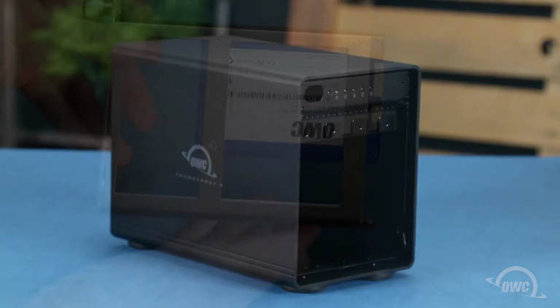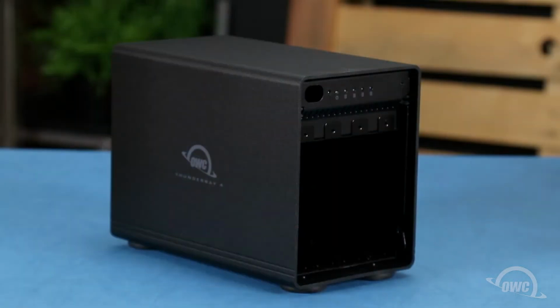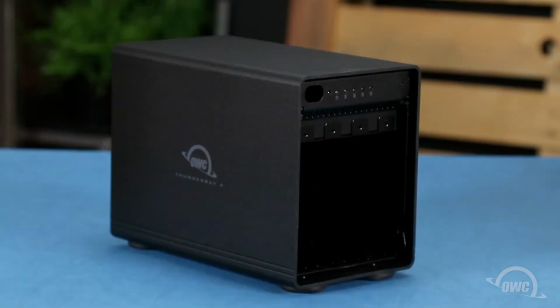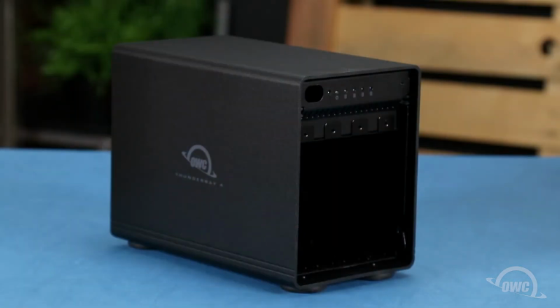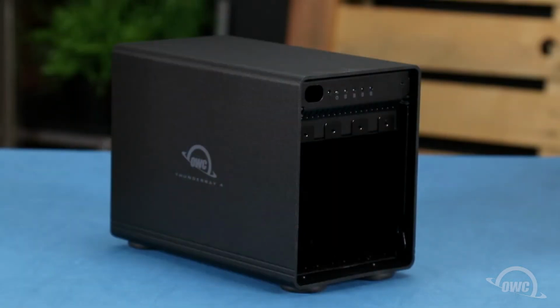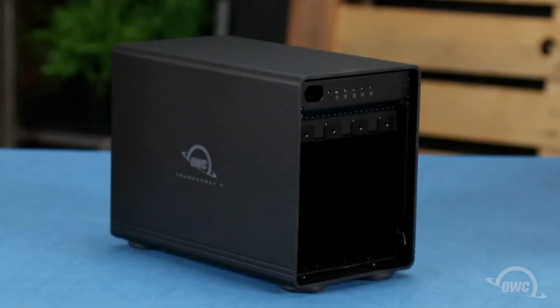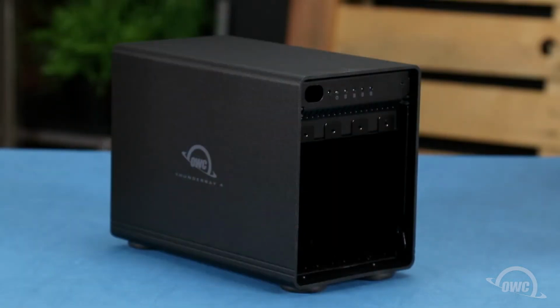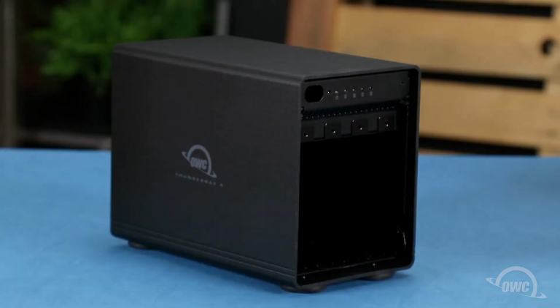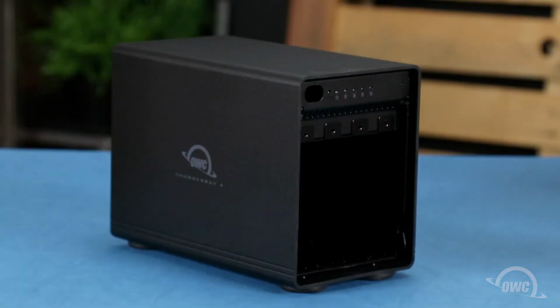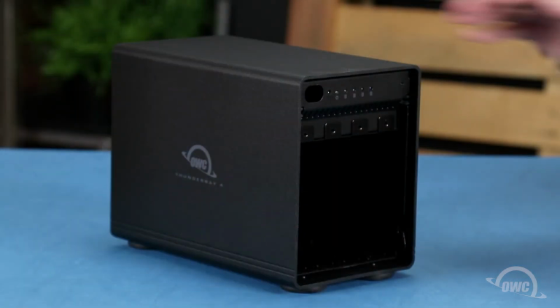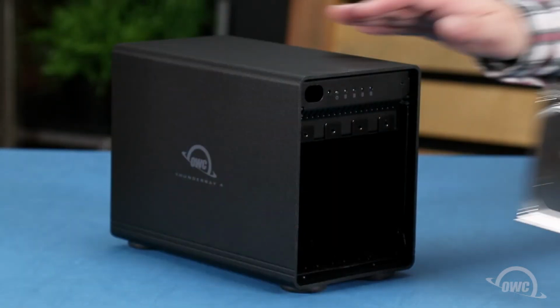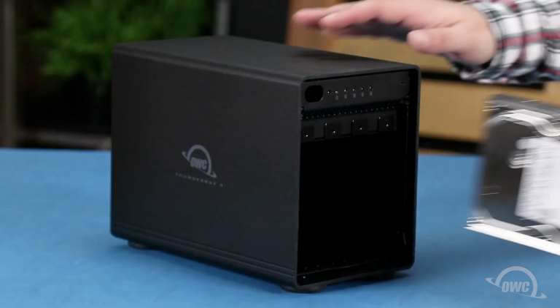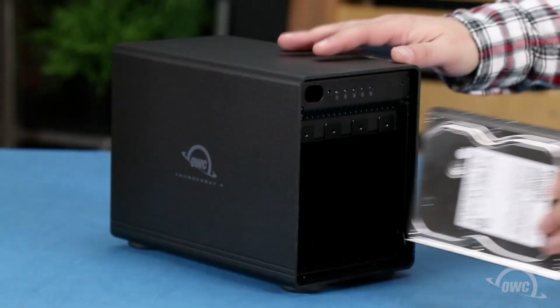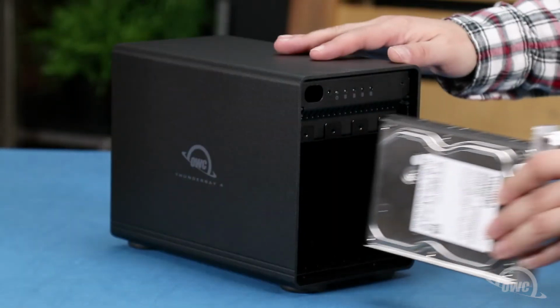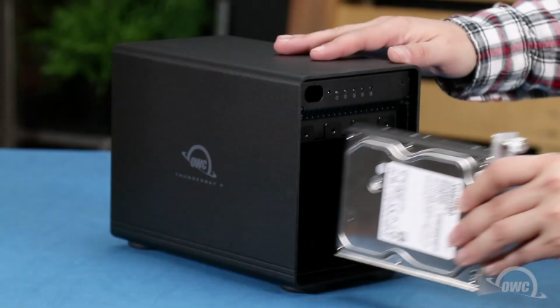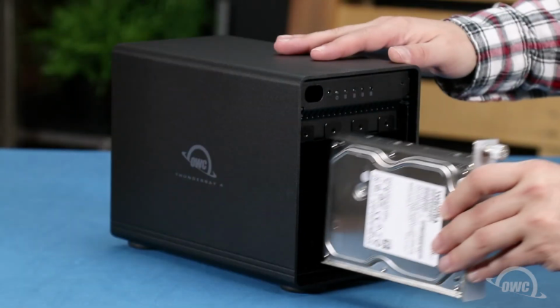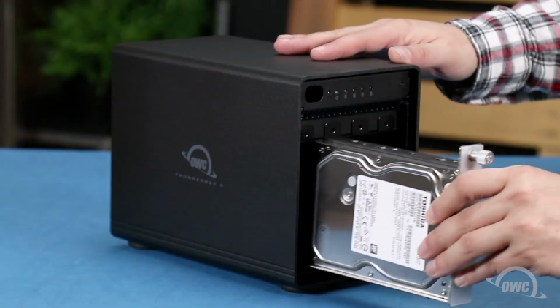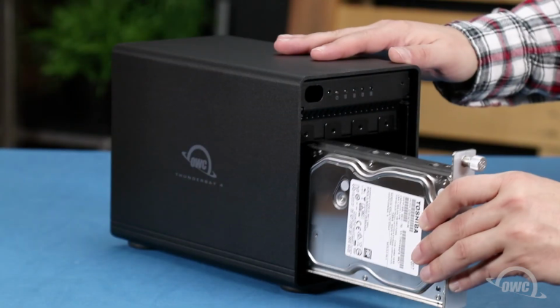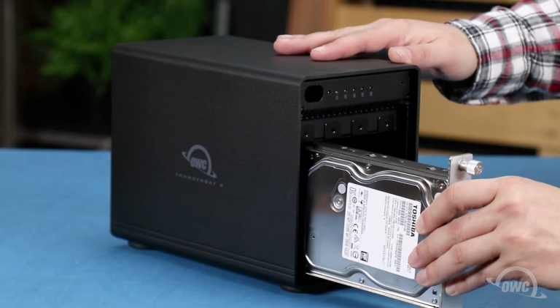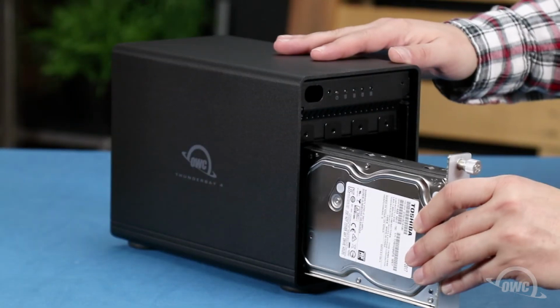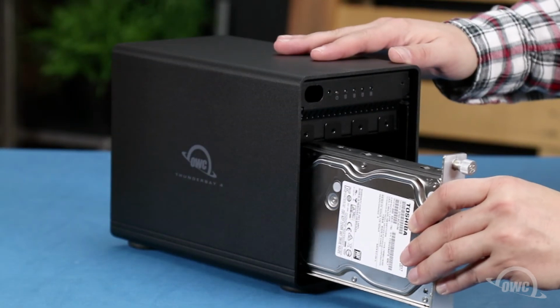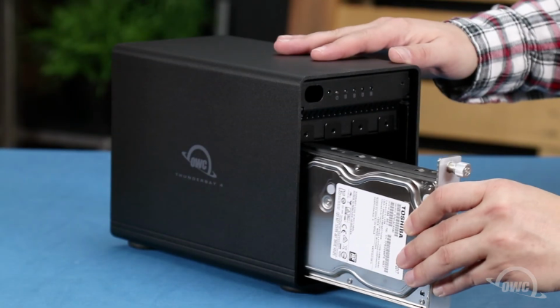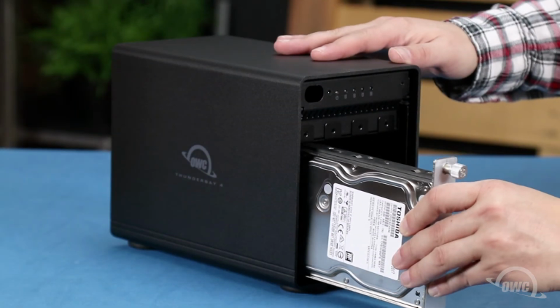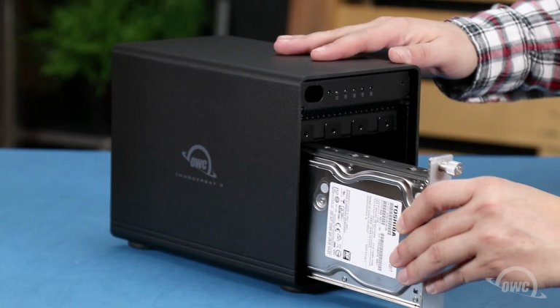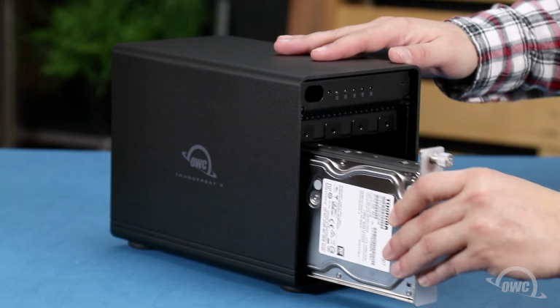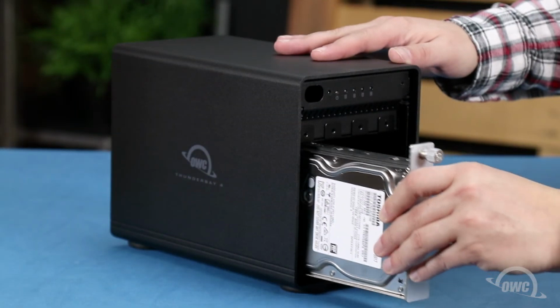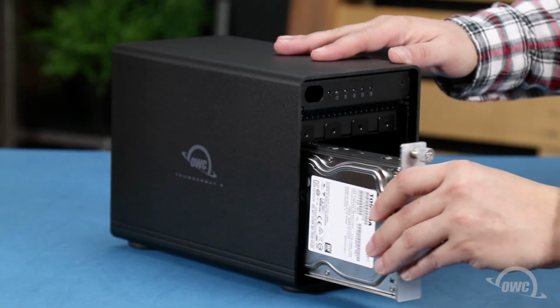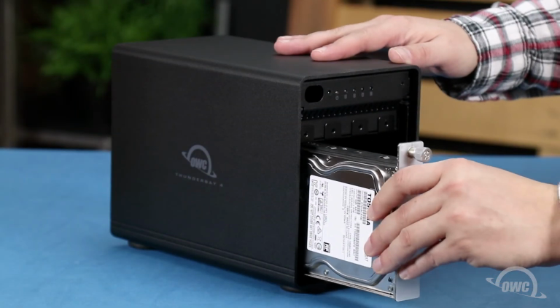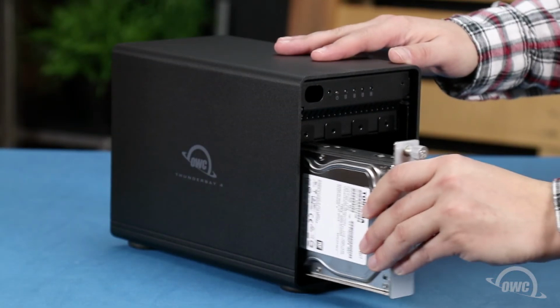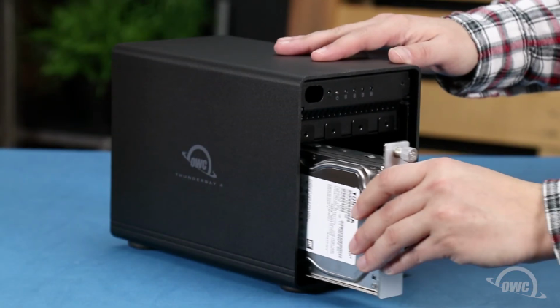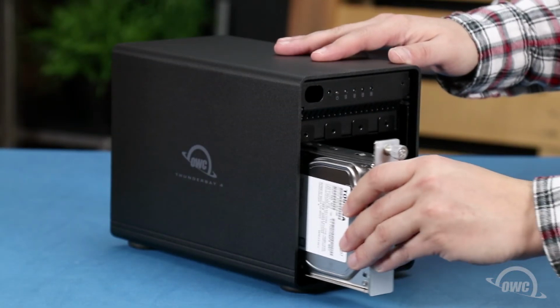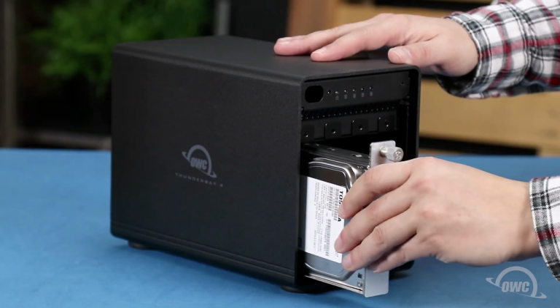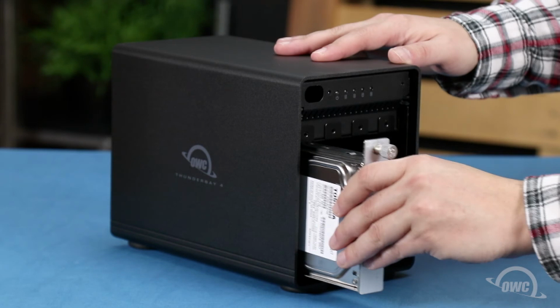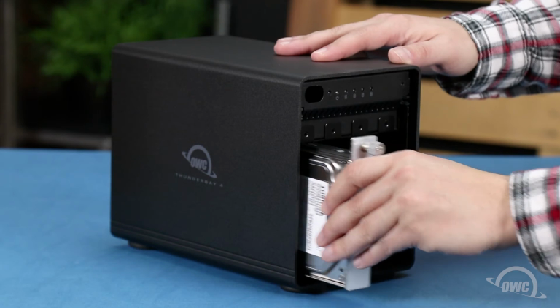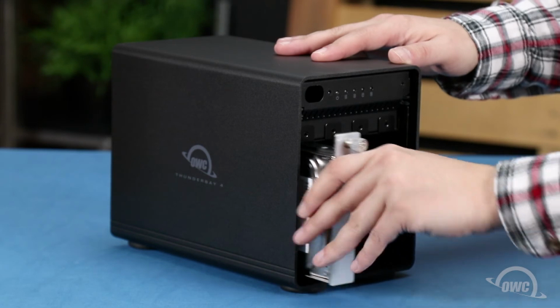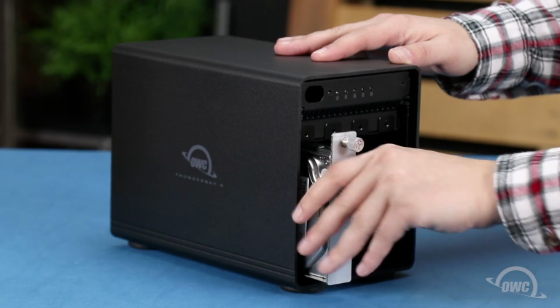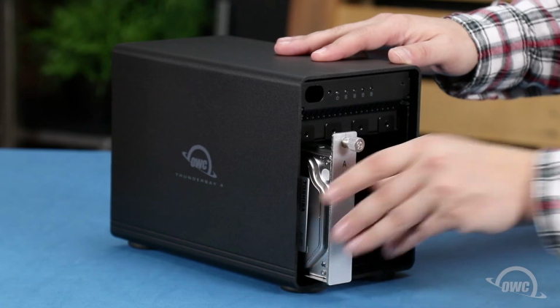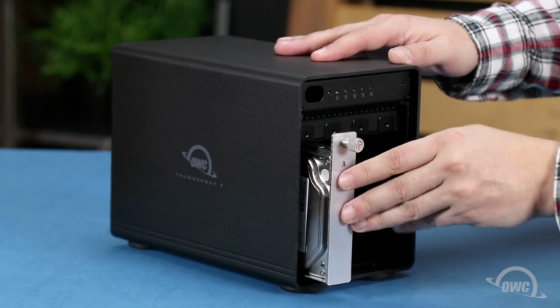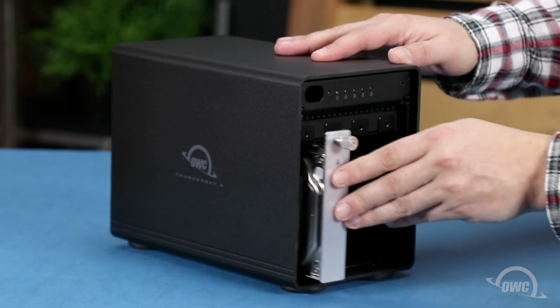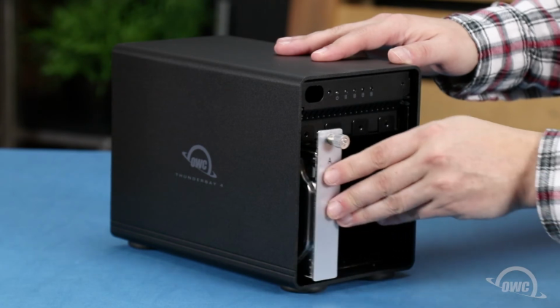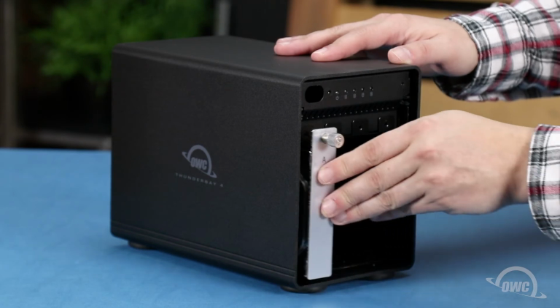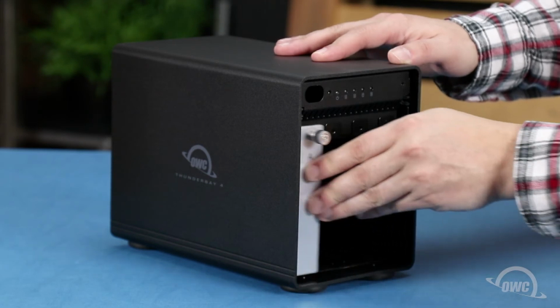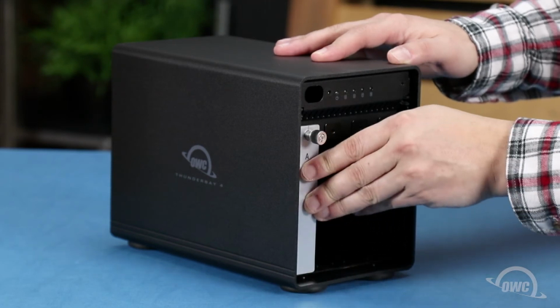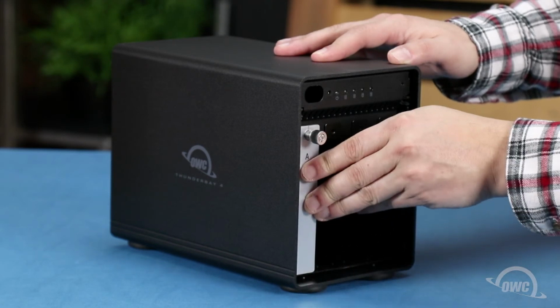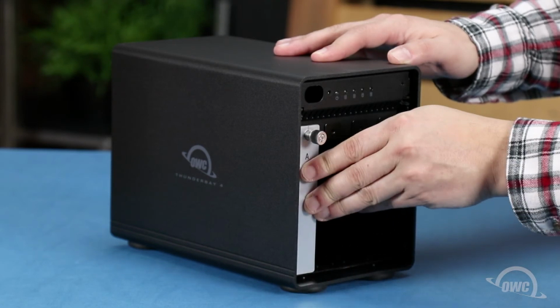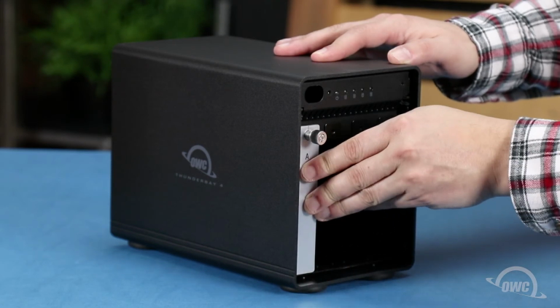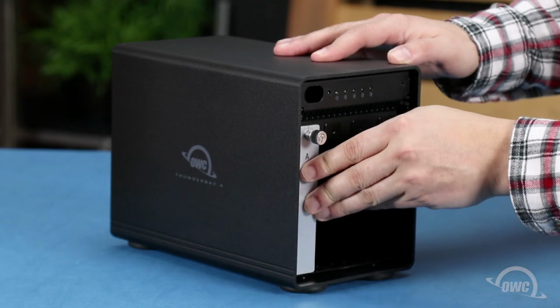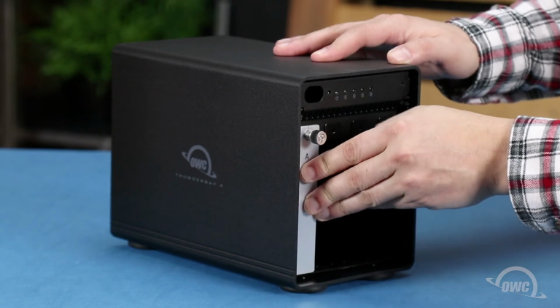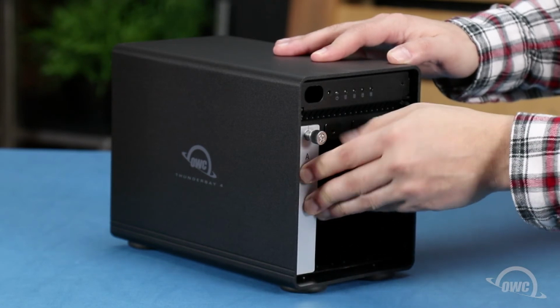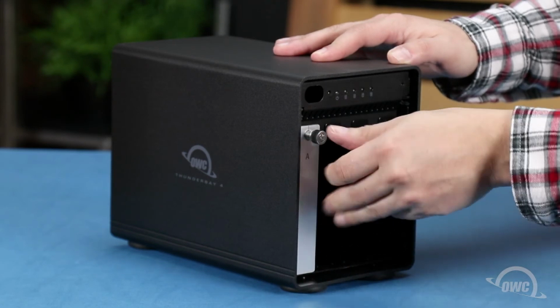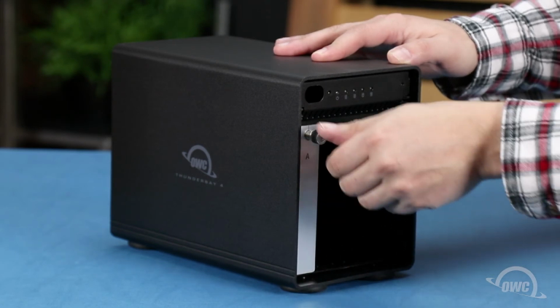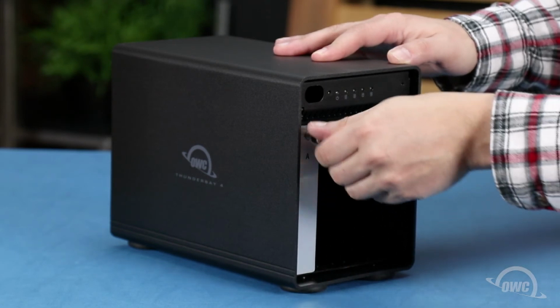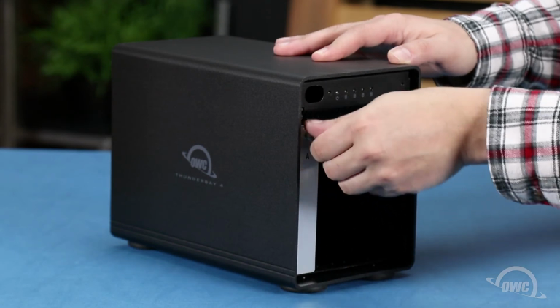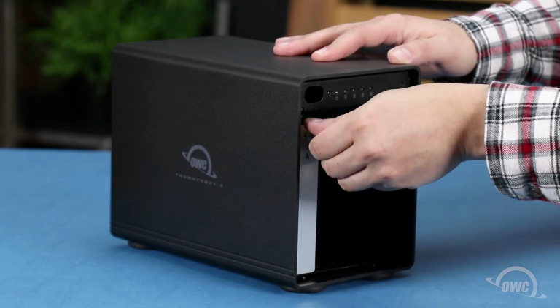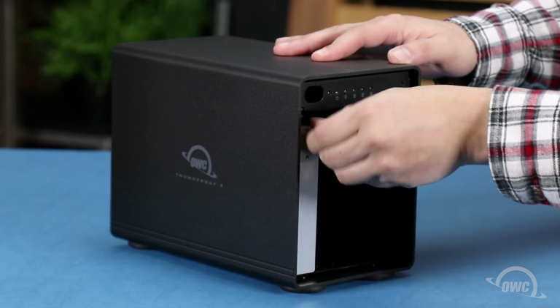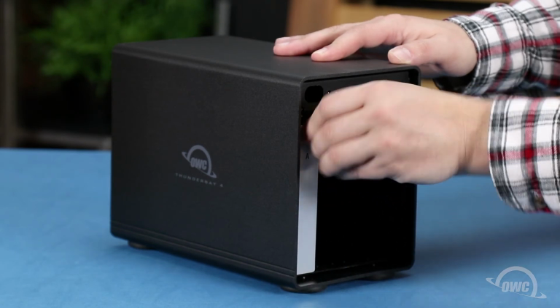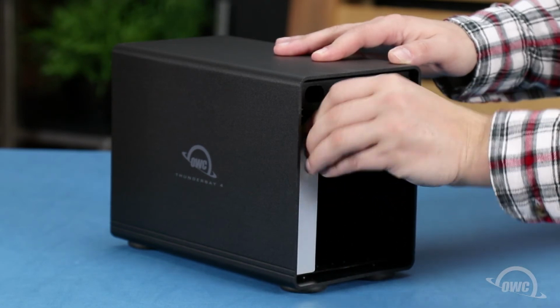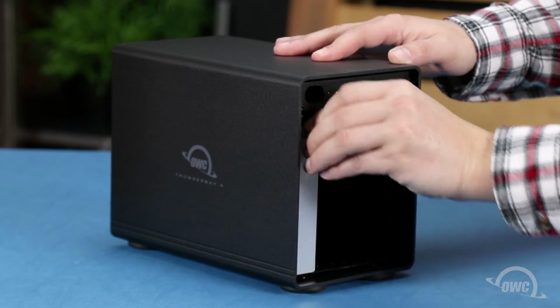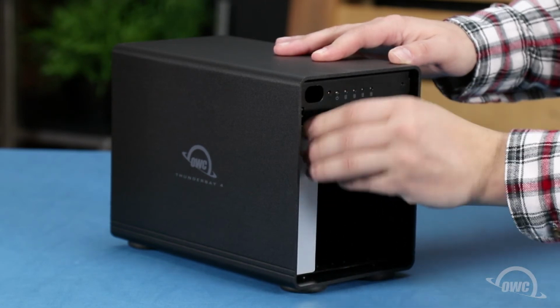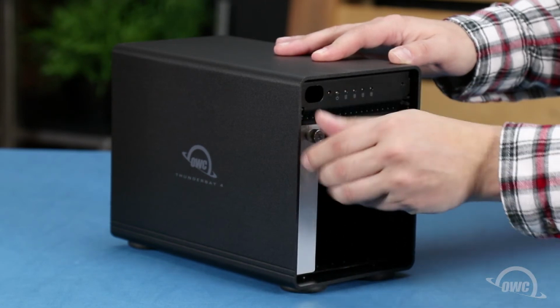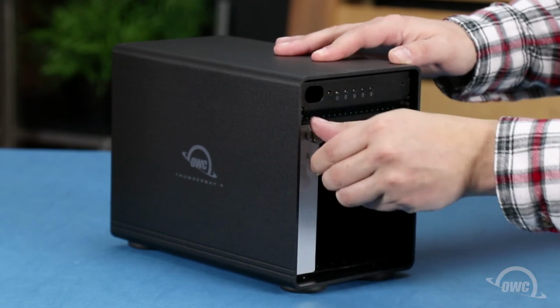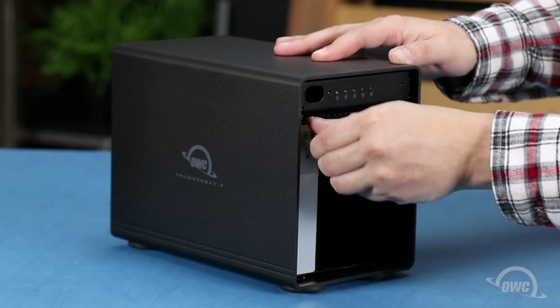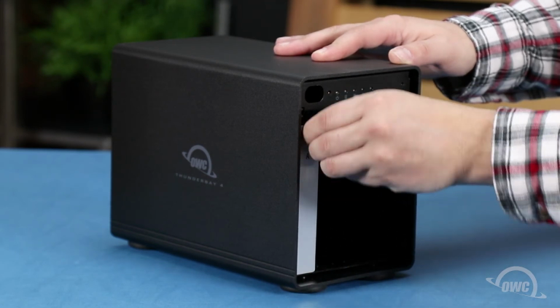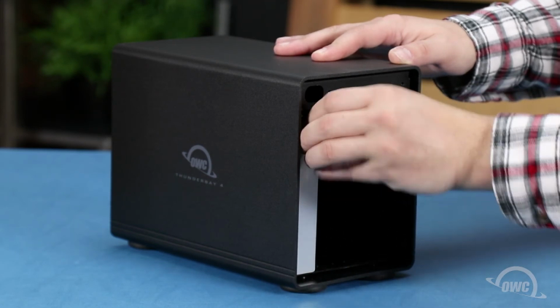Once you've secured all the drives in the trays, you can slide the trays back into their respective slots and secure them by tightening the thumb screw.